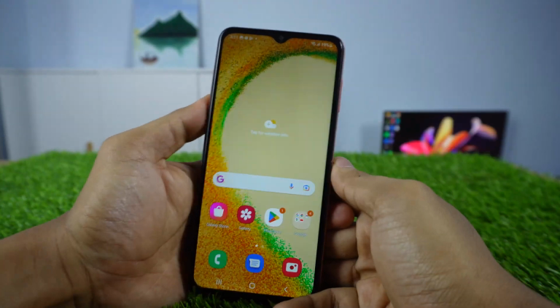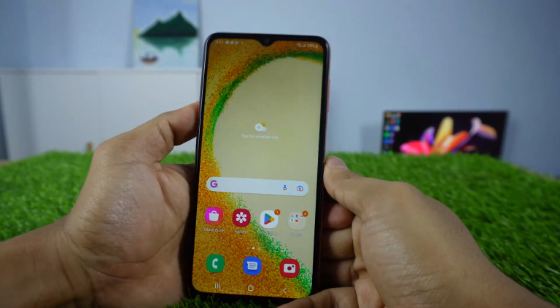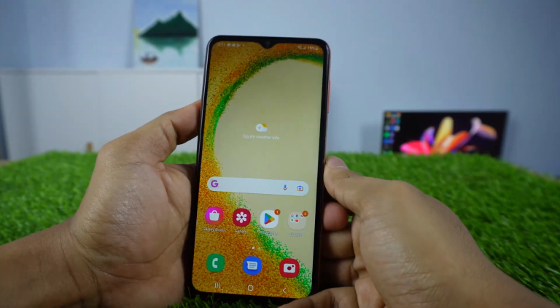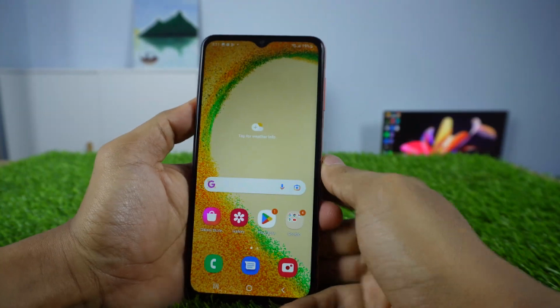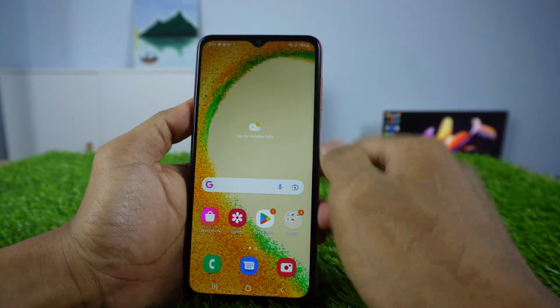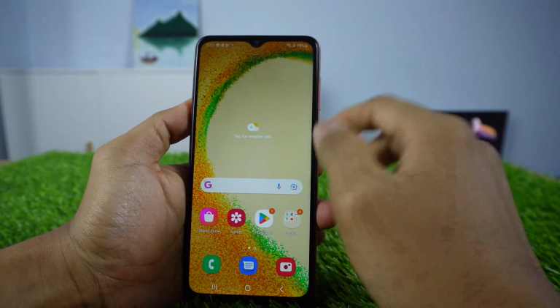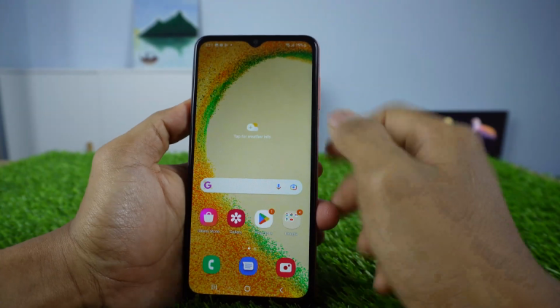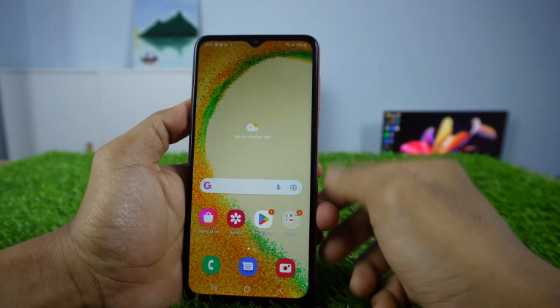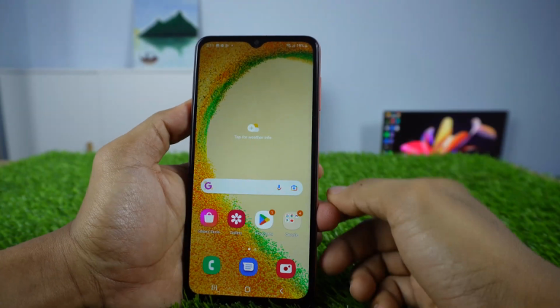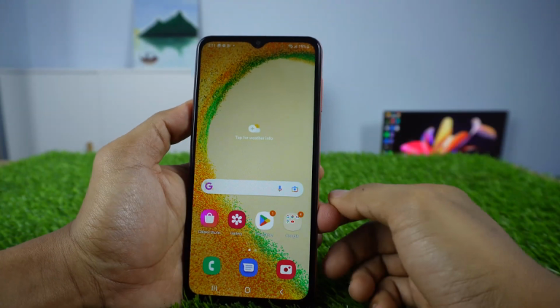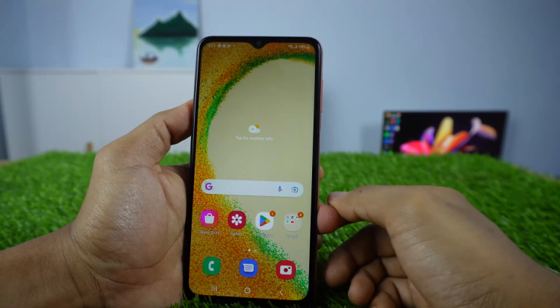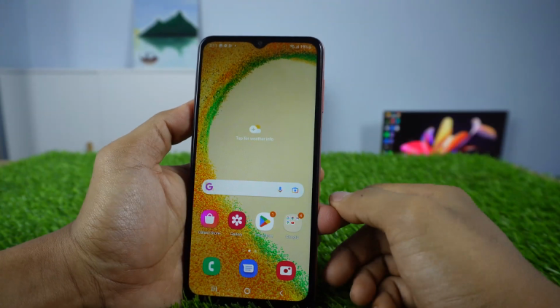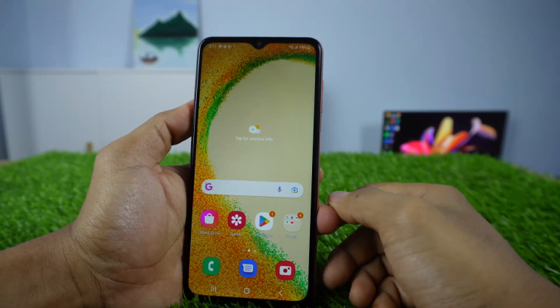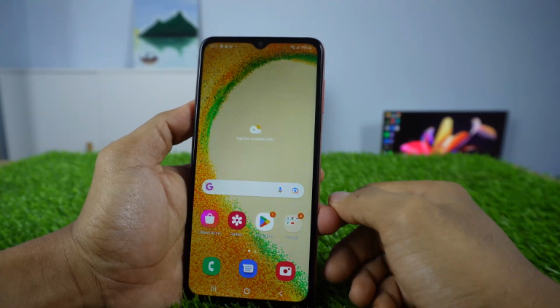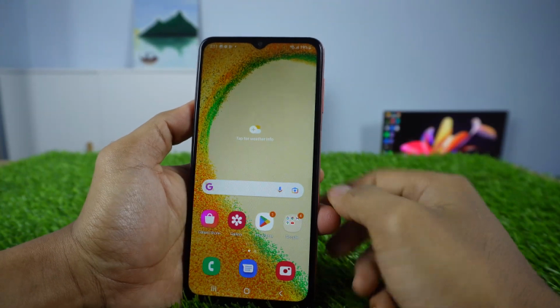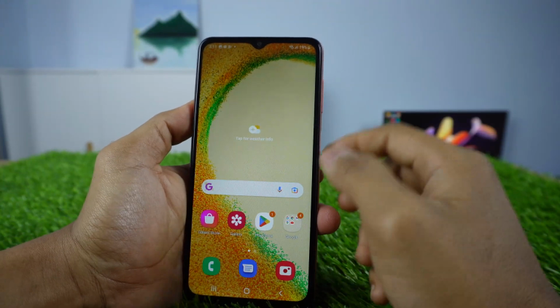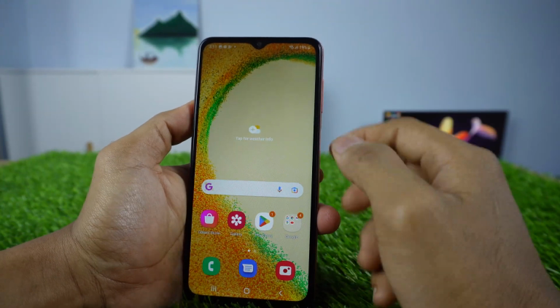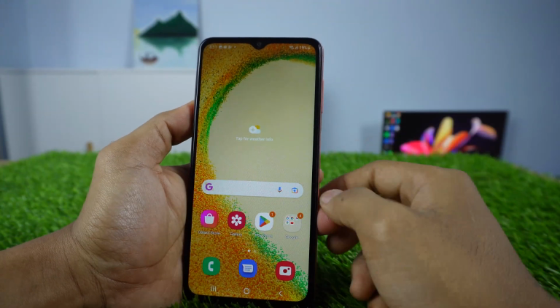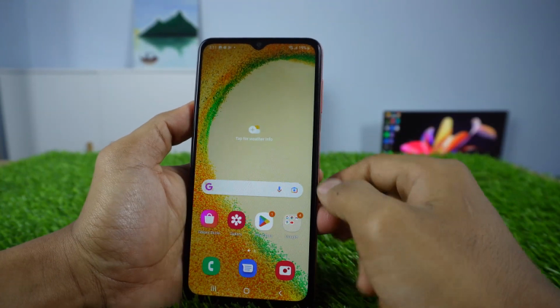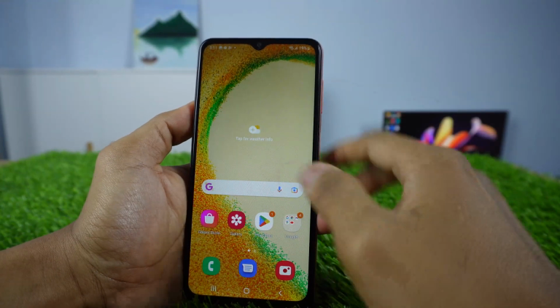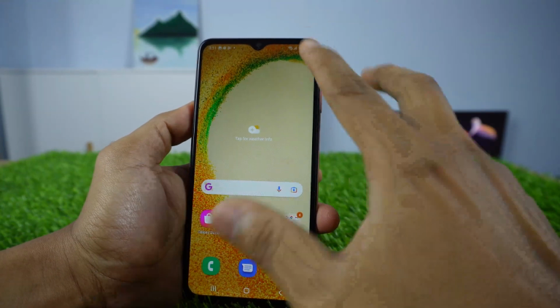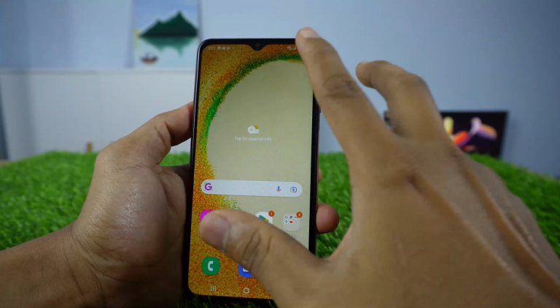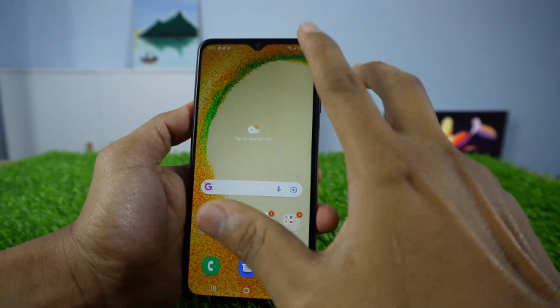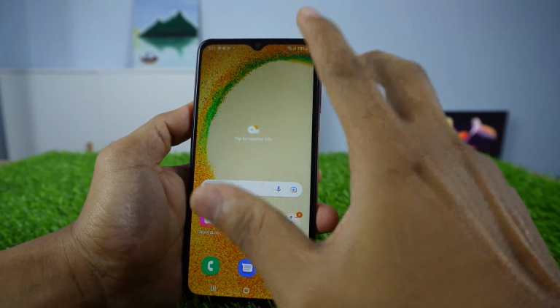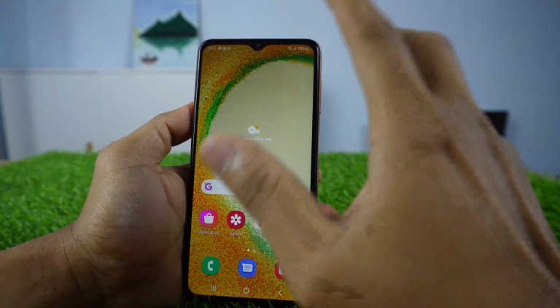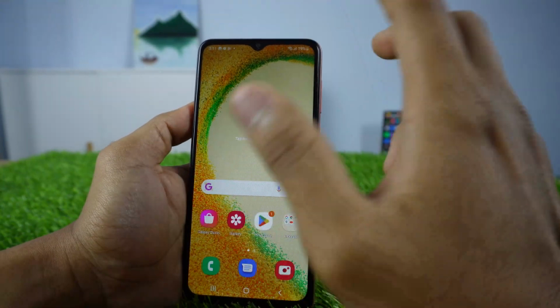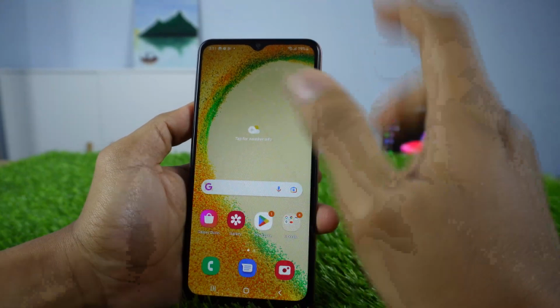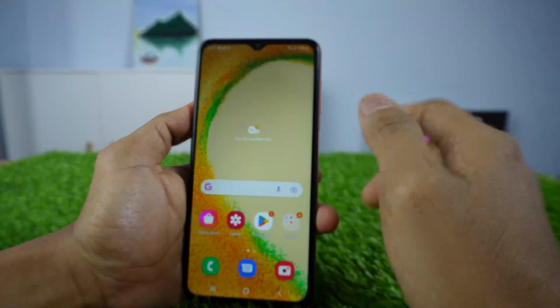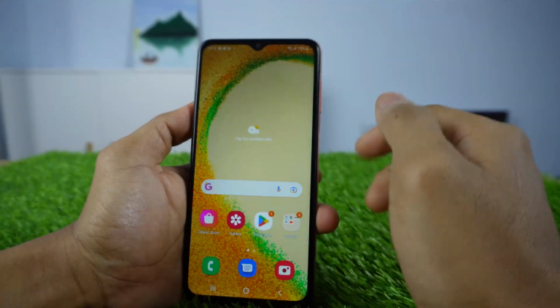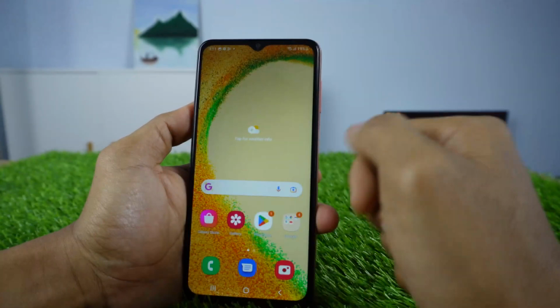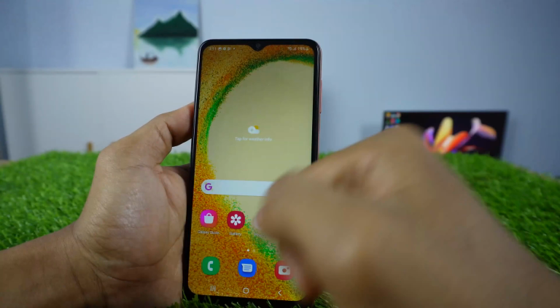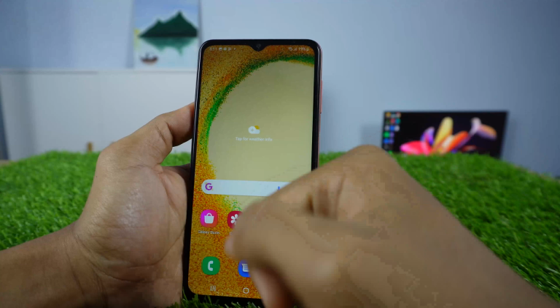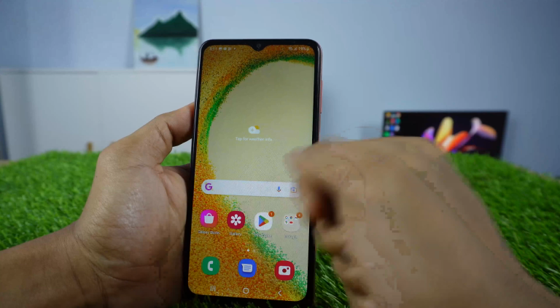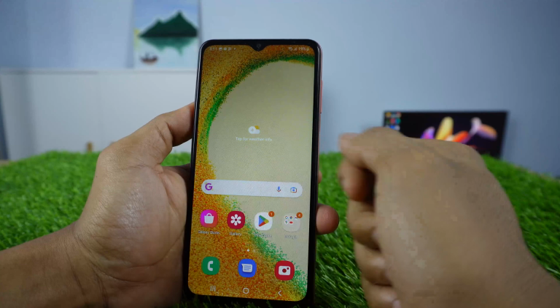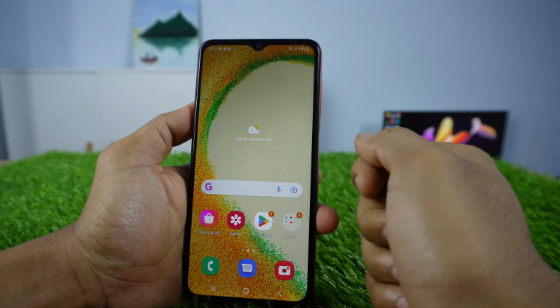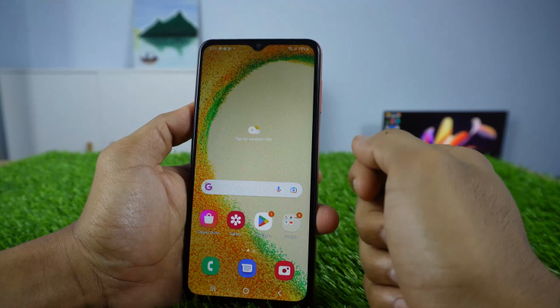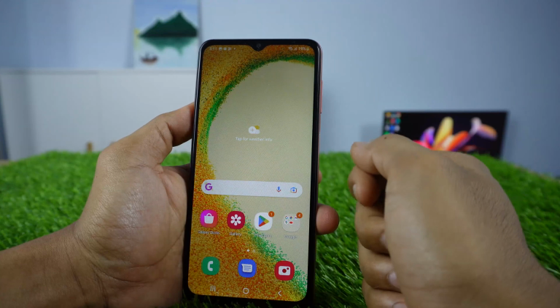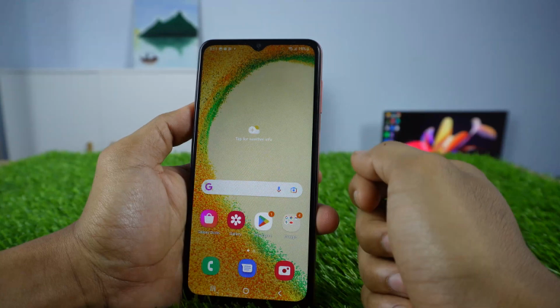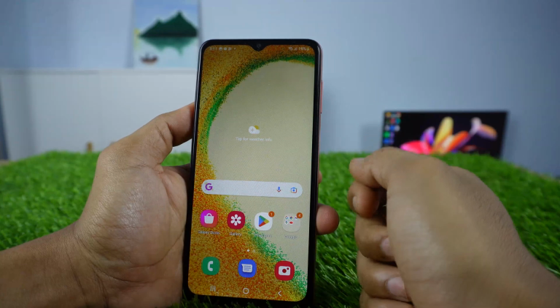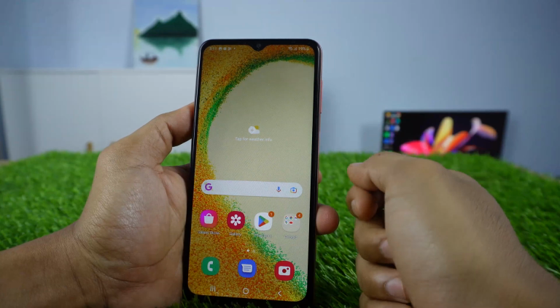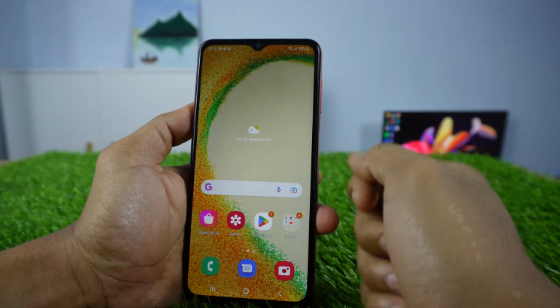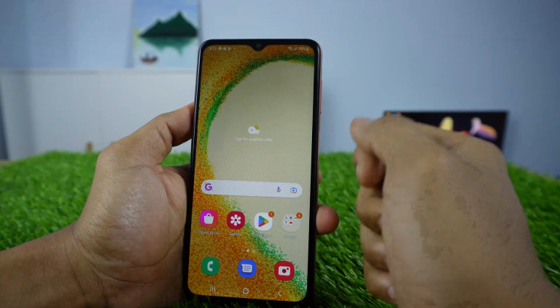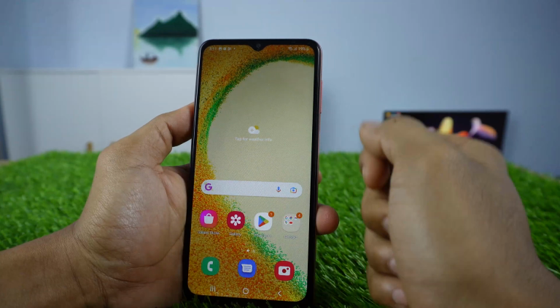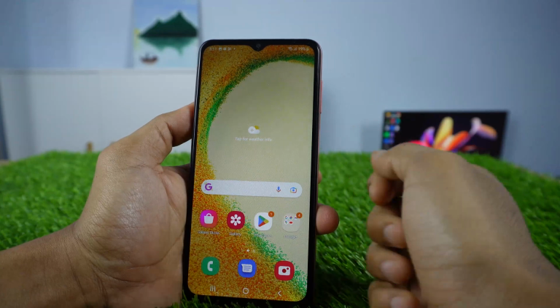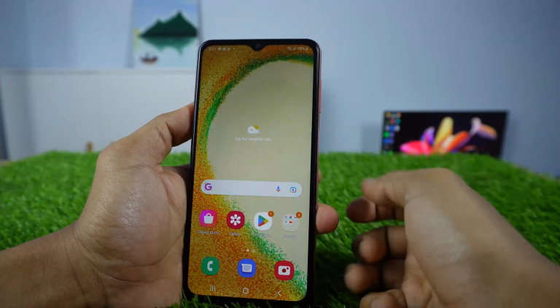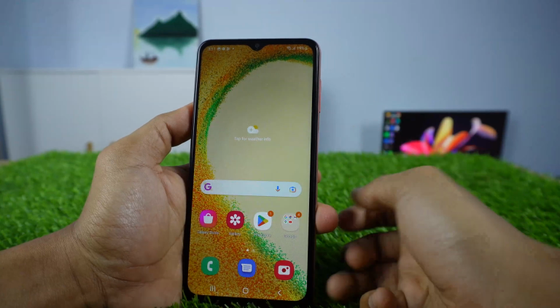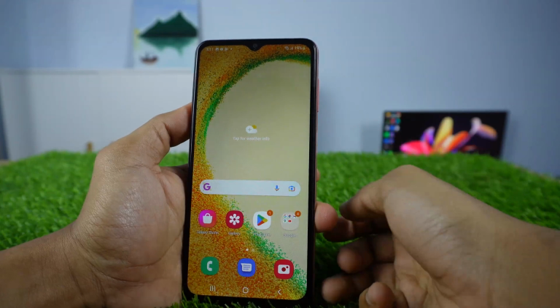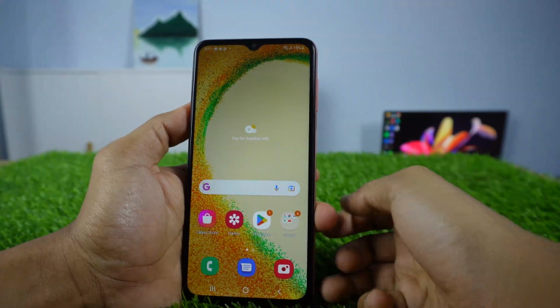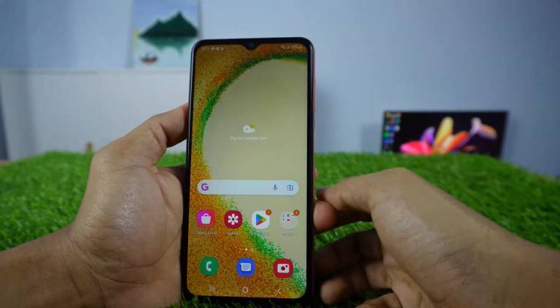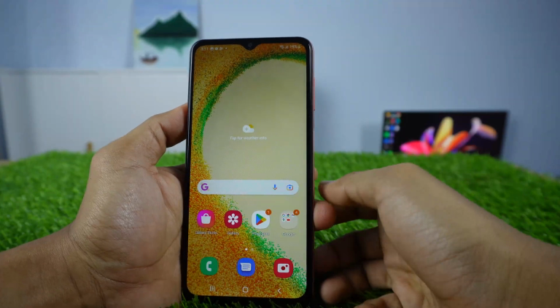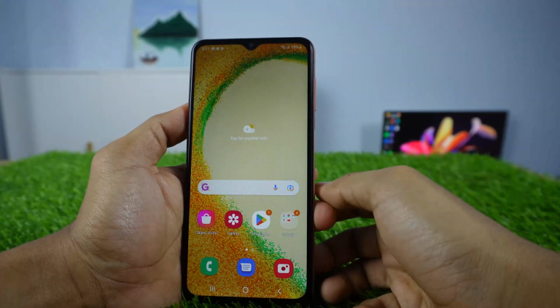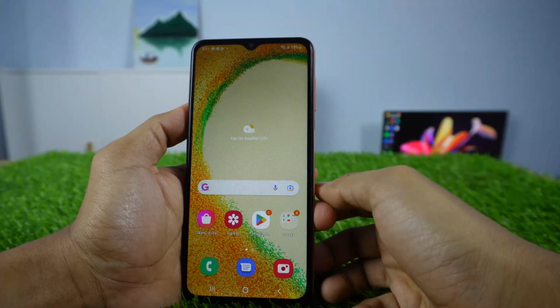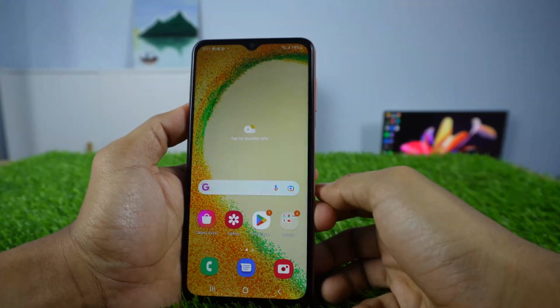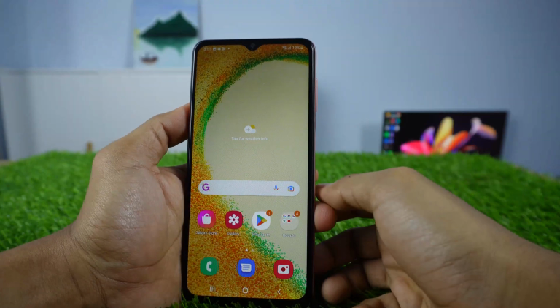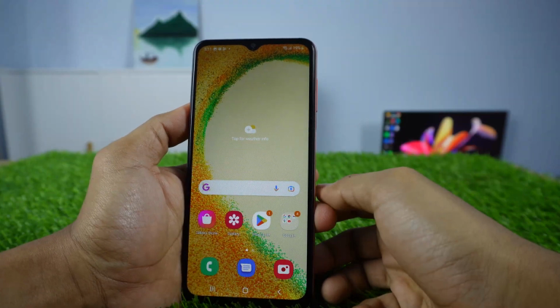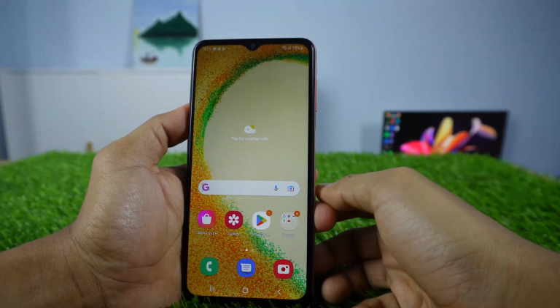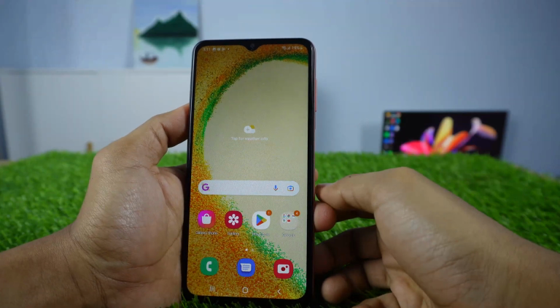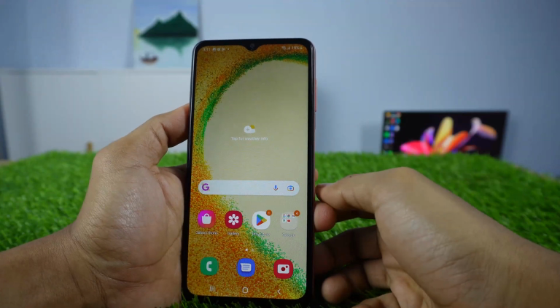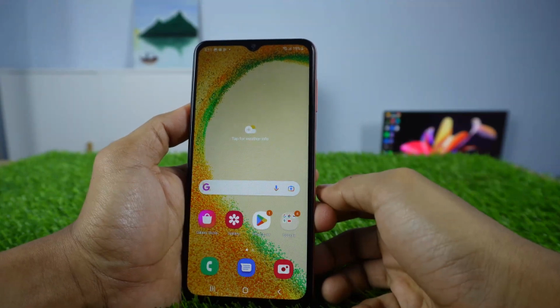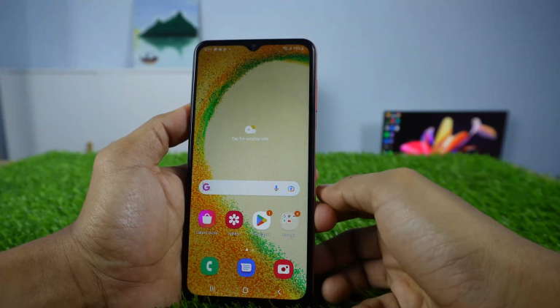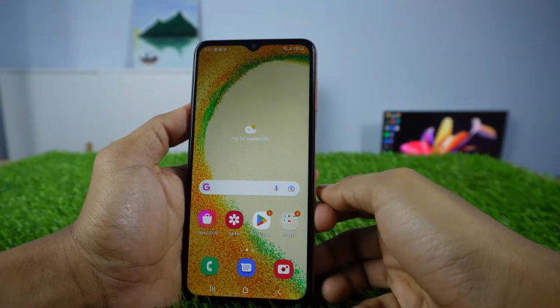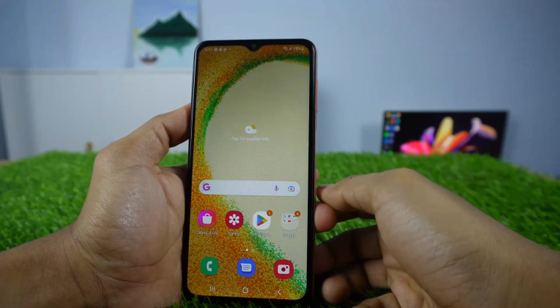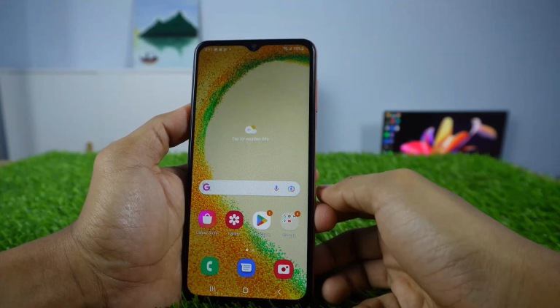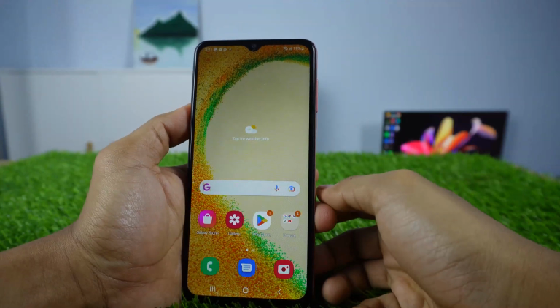In this video, I will share 3 methods to take a screenshot.